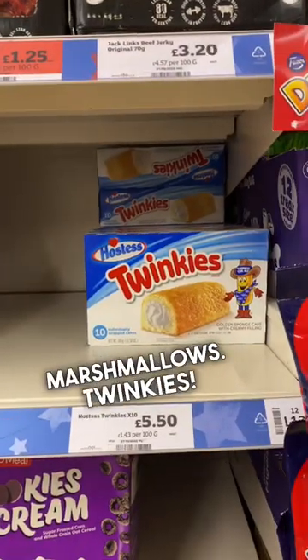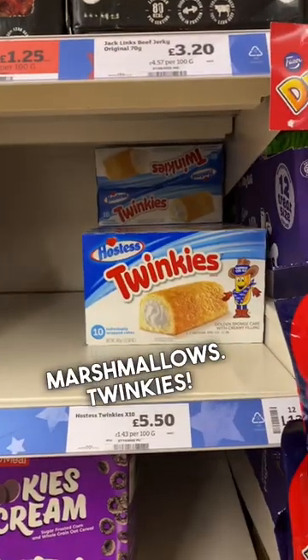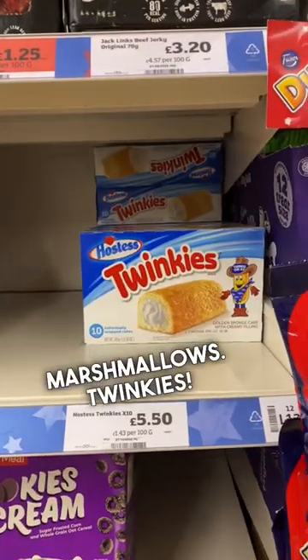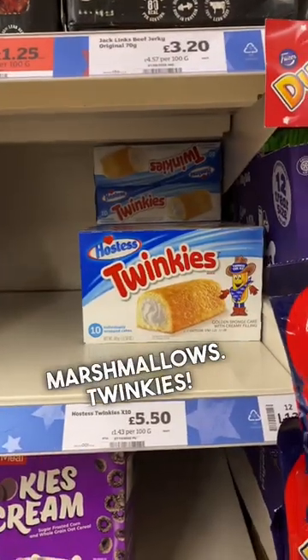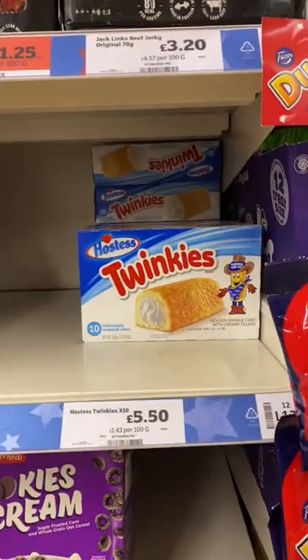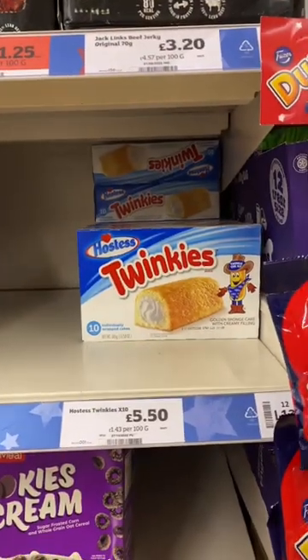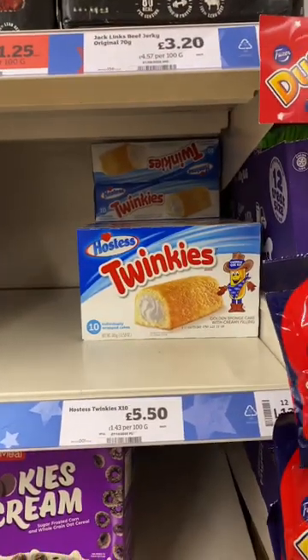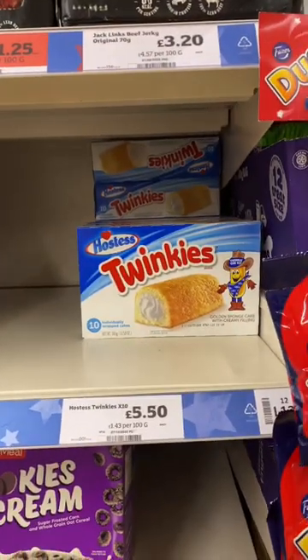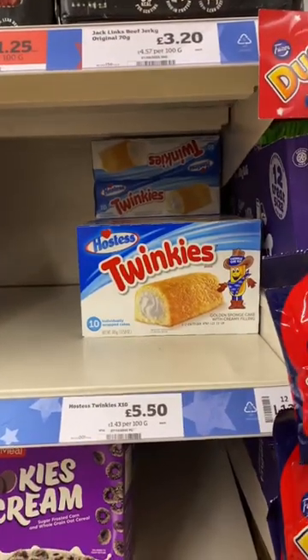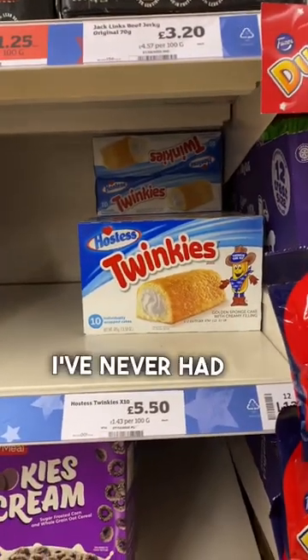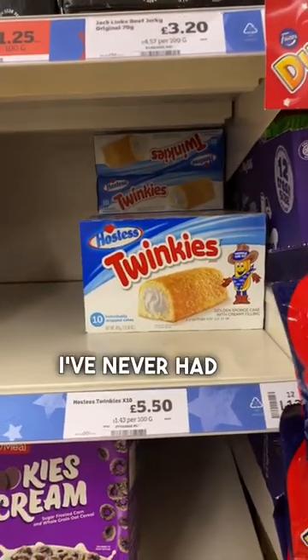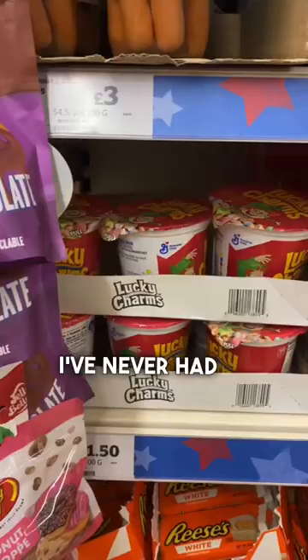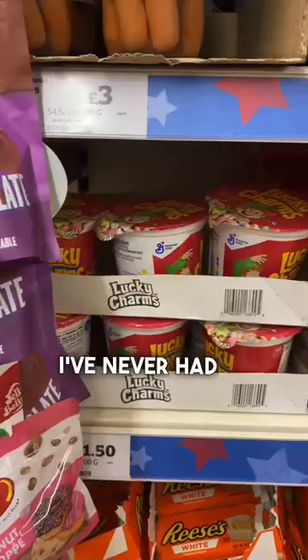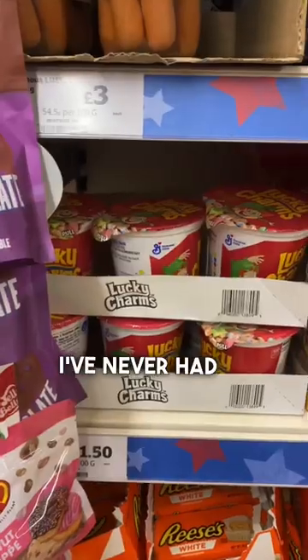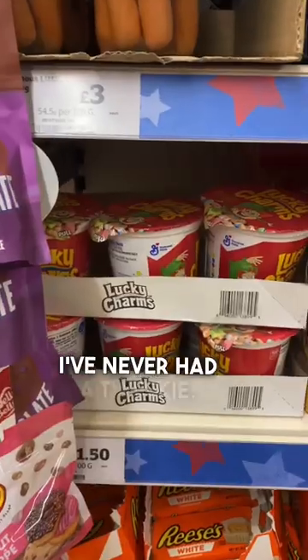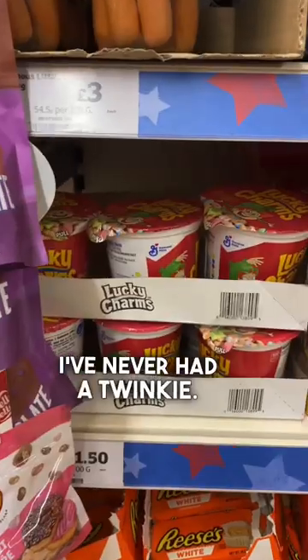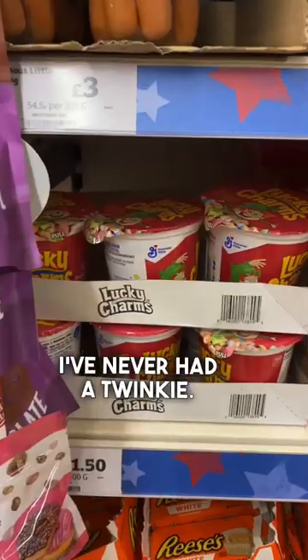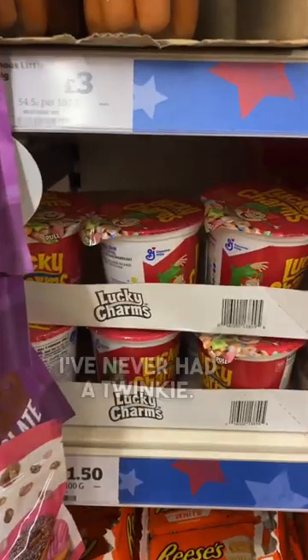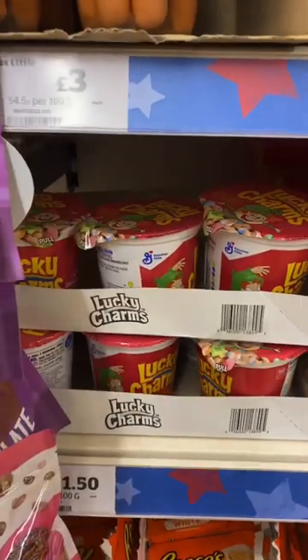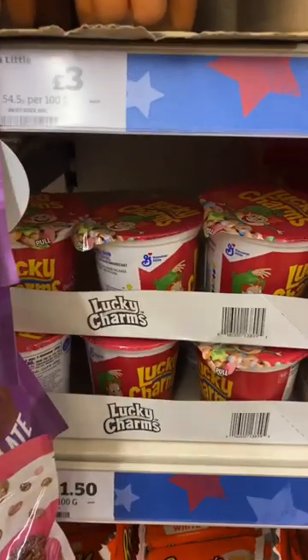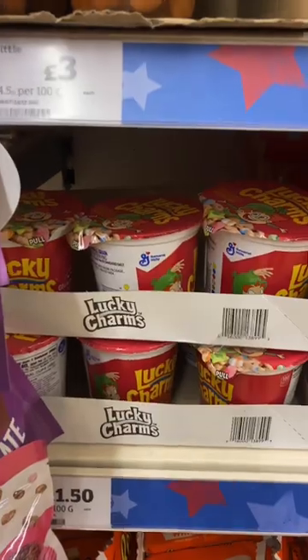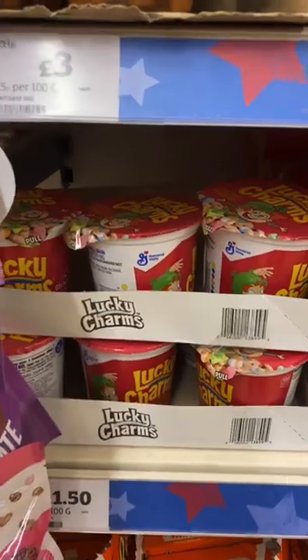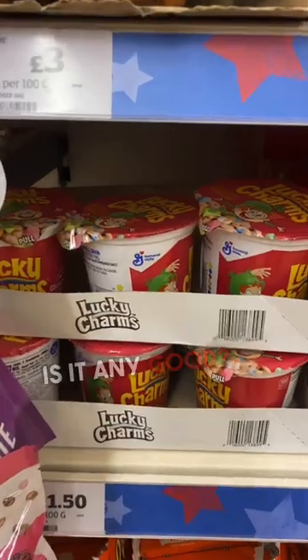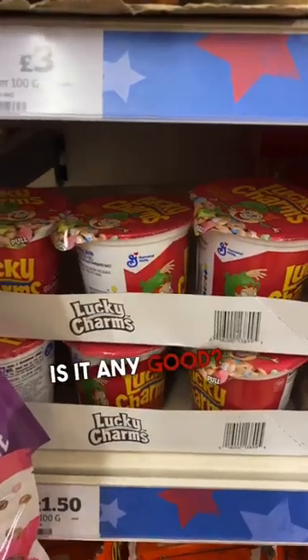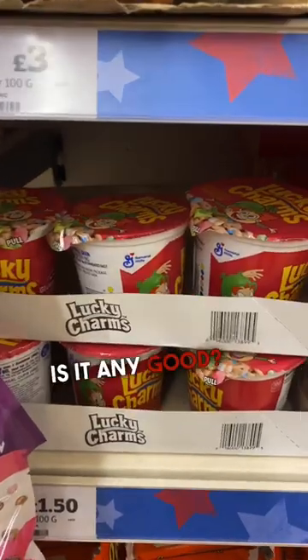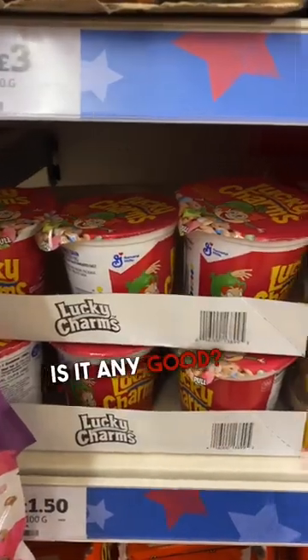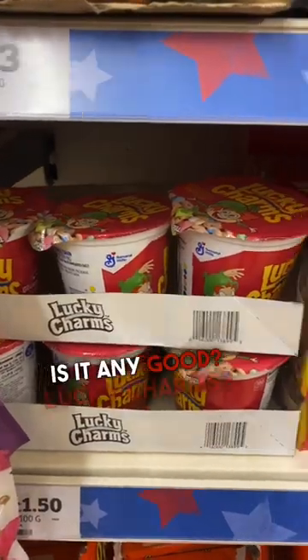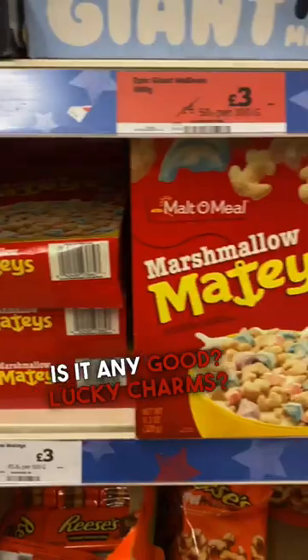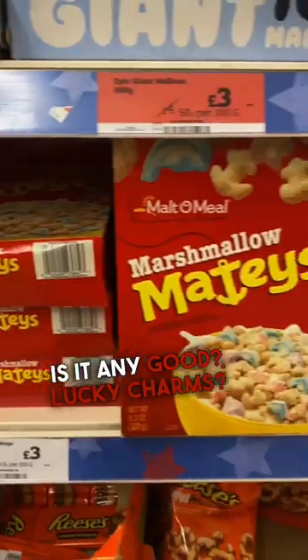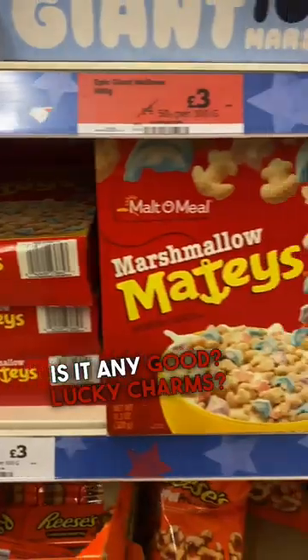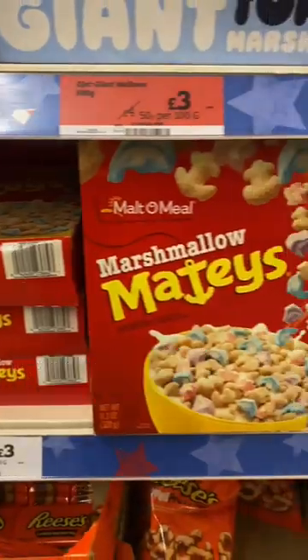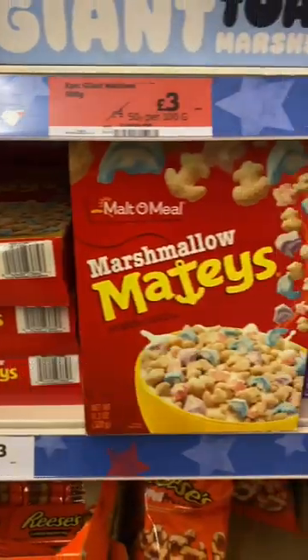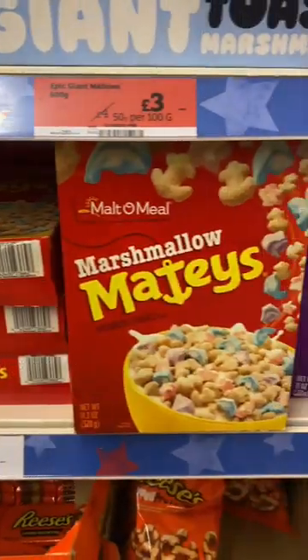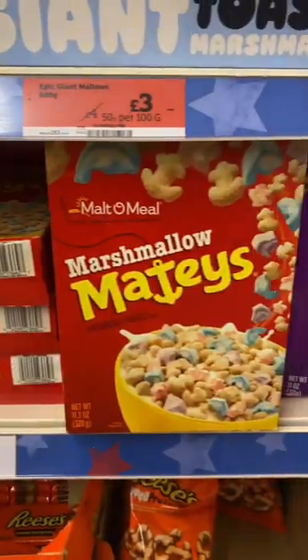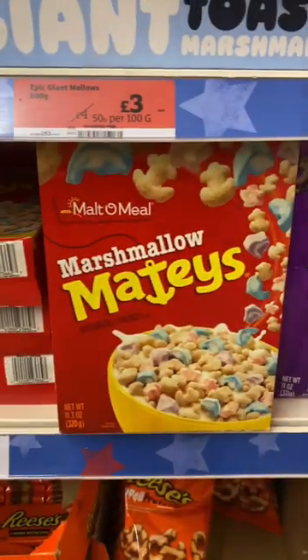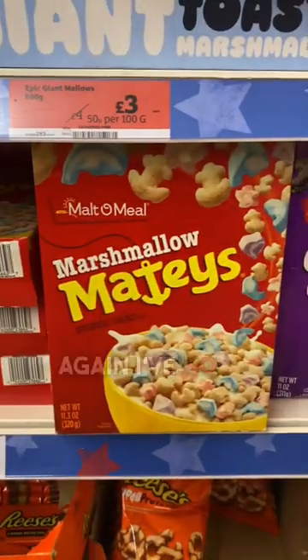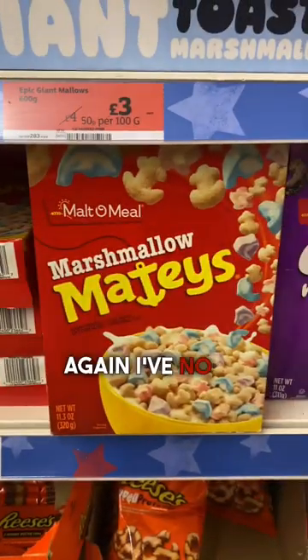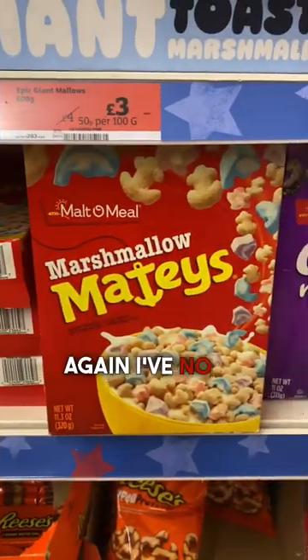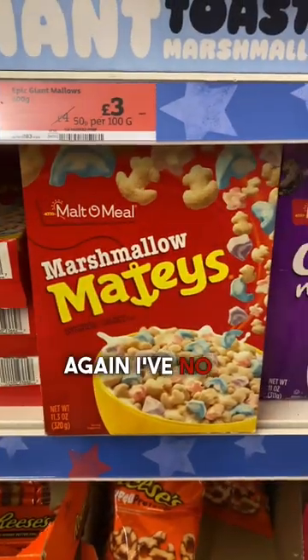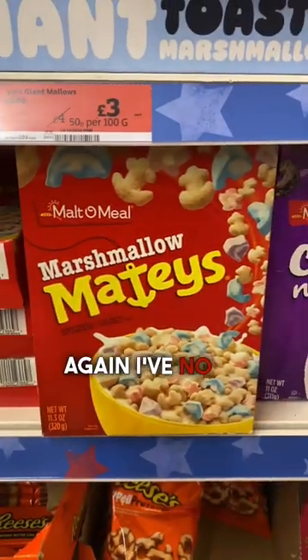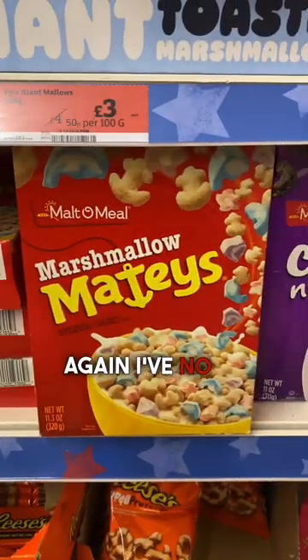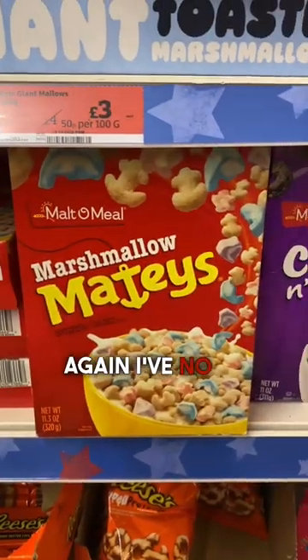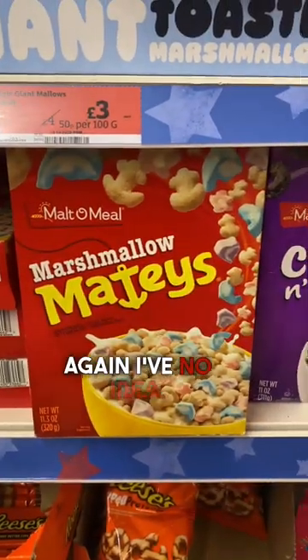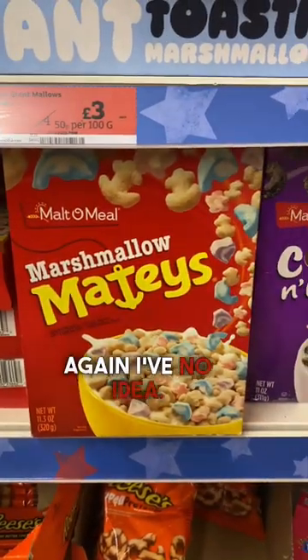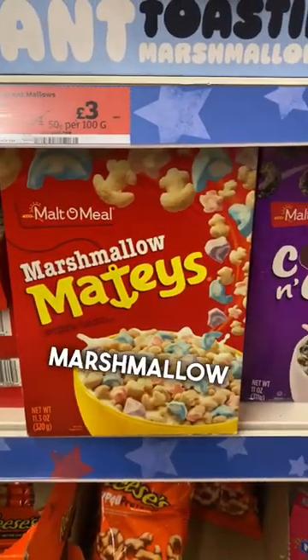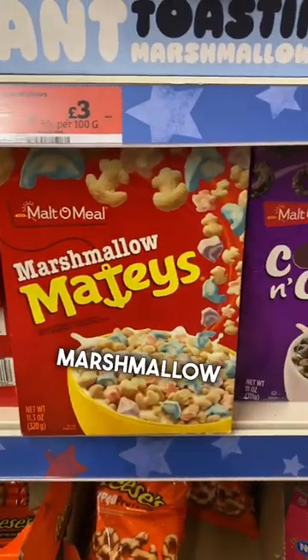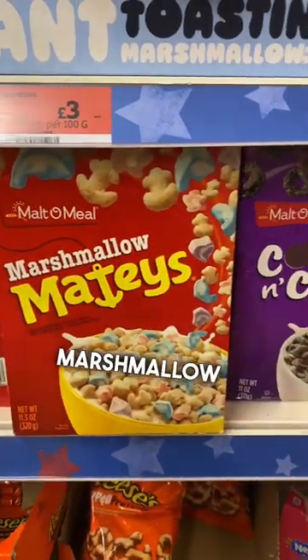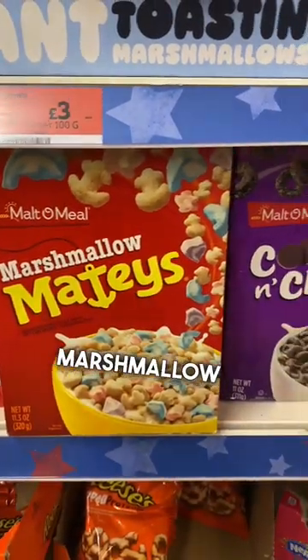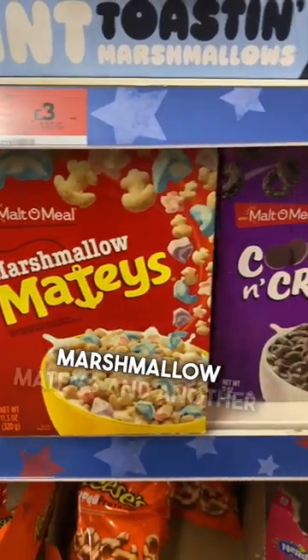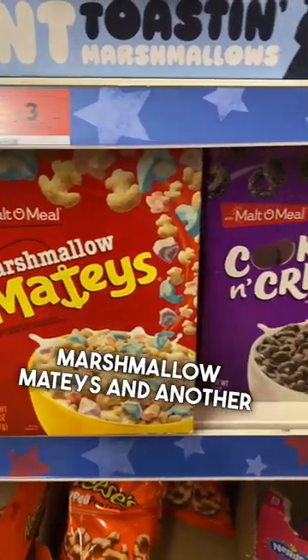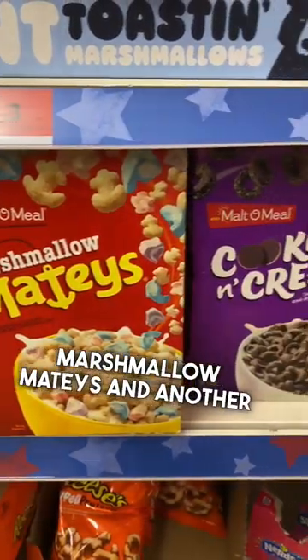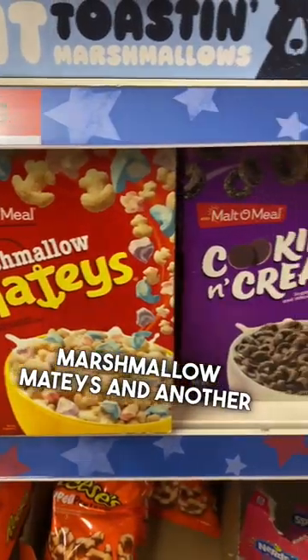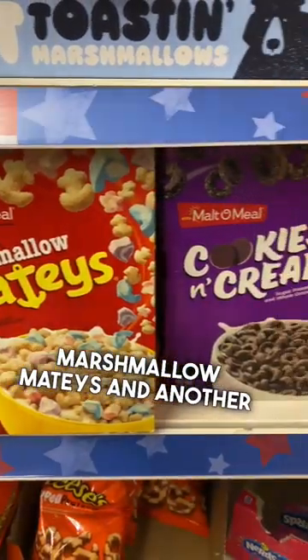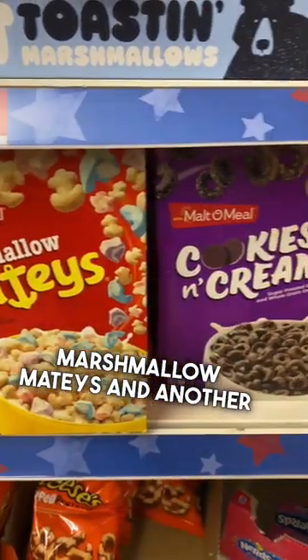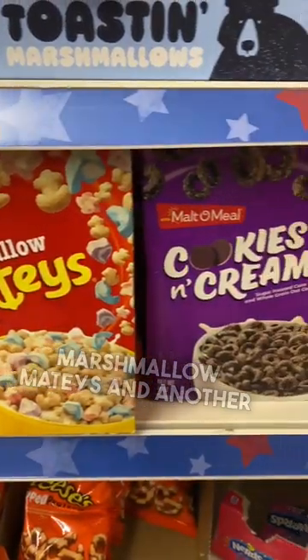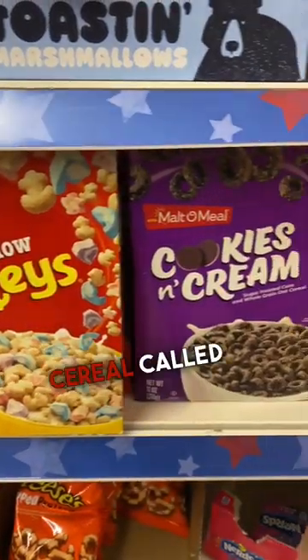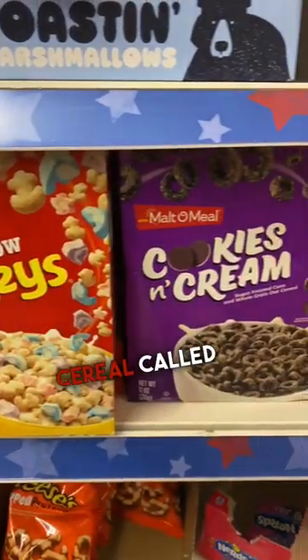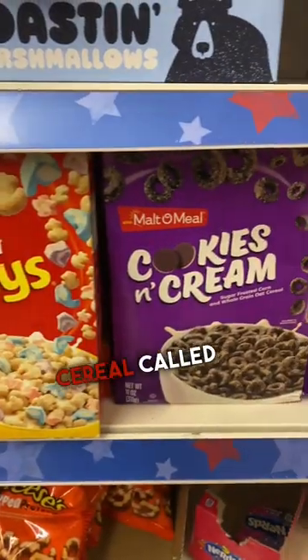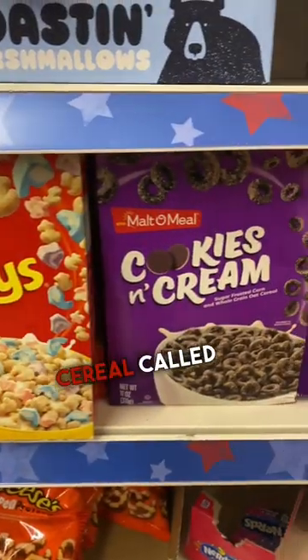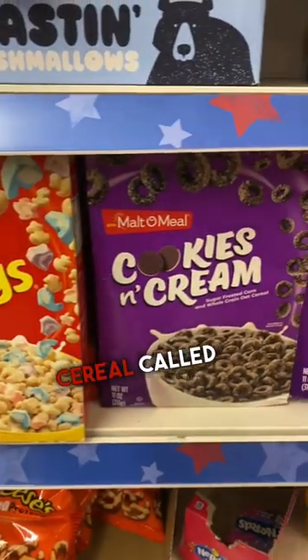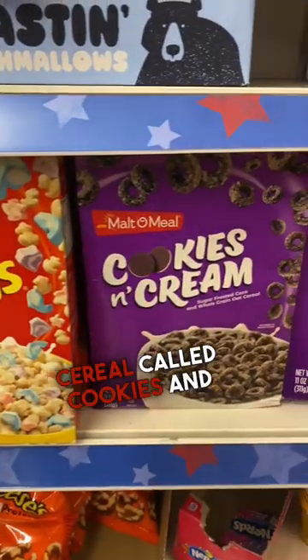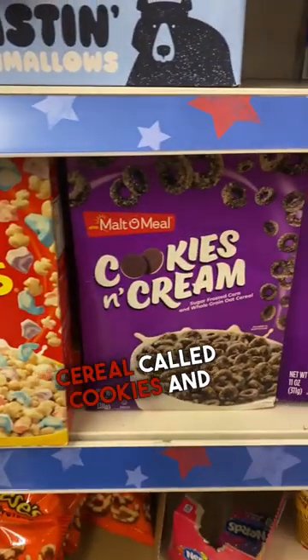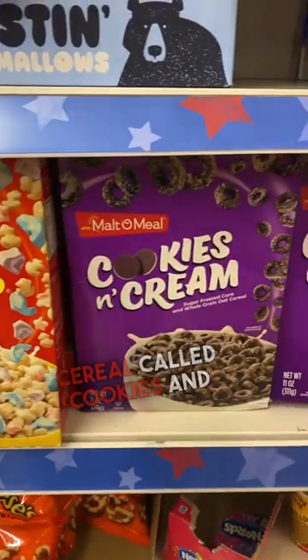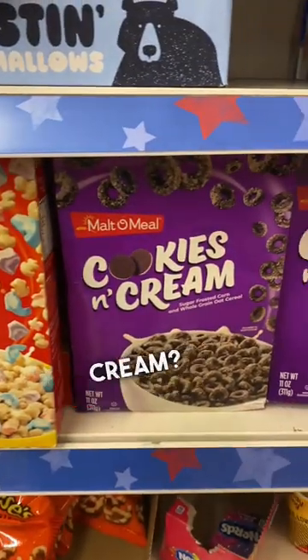Twinkies — I've never heard of Twinkies, is it any good? Lucky Charms, again, I've no idea. Marshmallow Mateys and another cereal called Cookies and Cream — no idea at all.